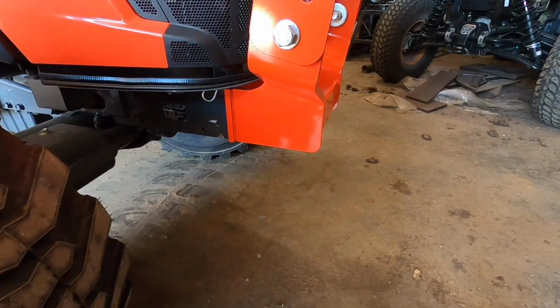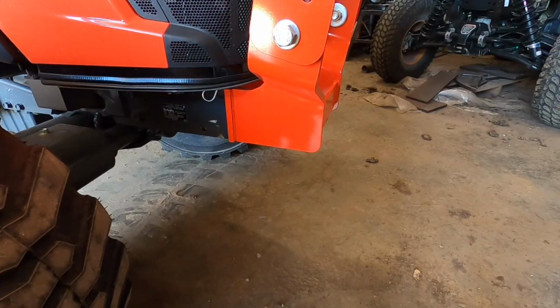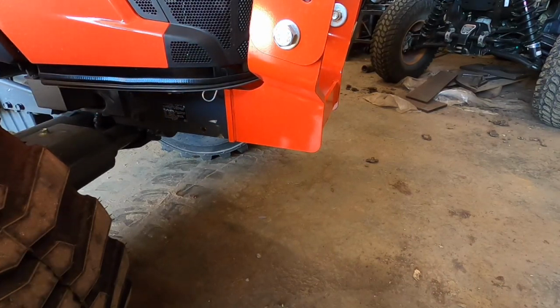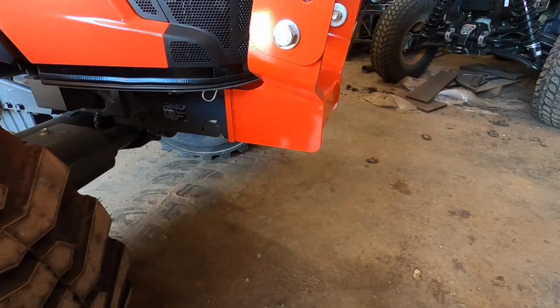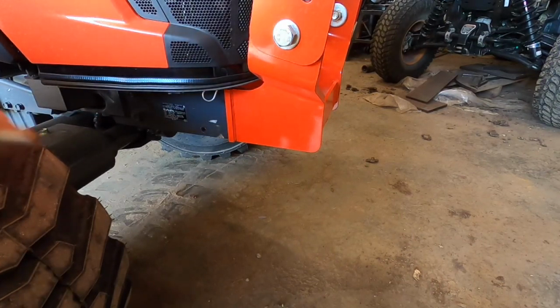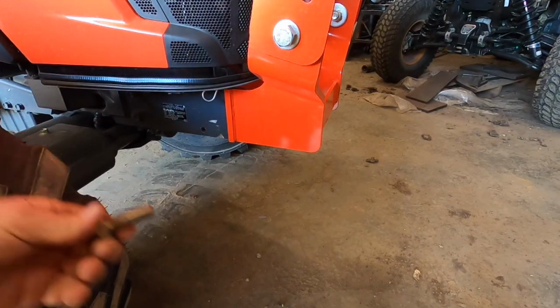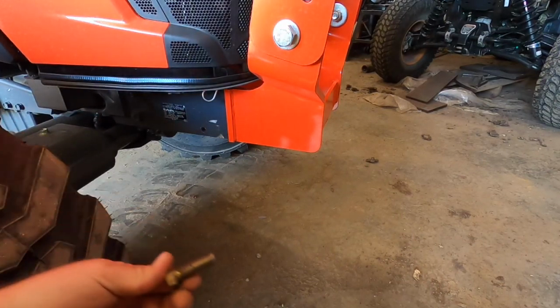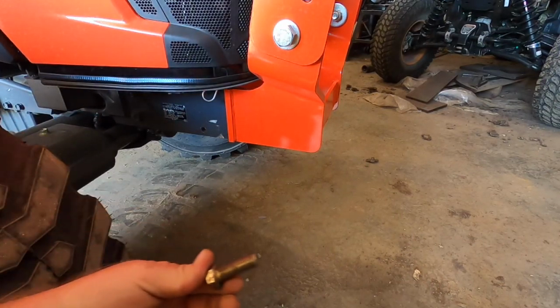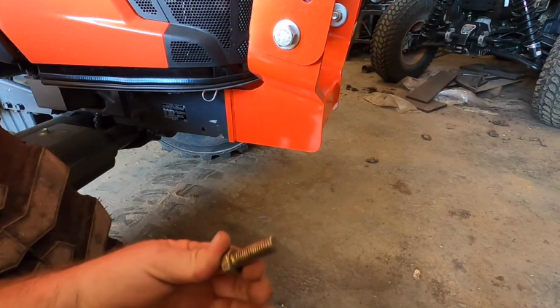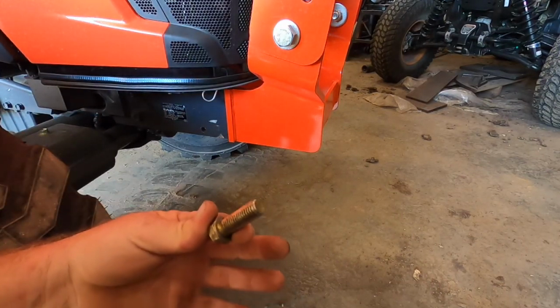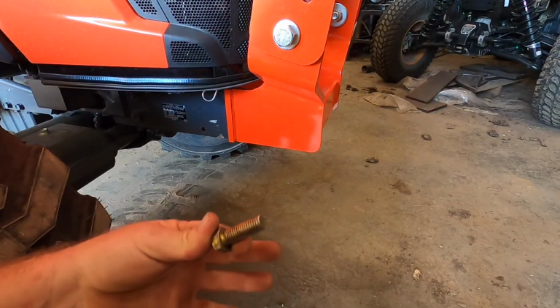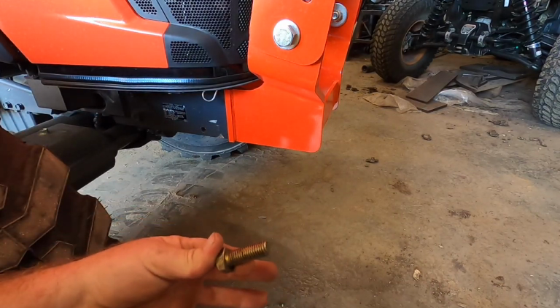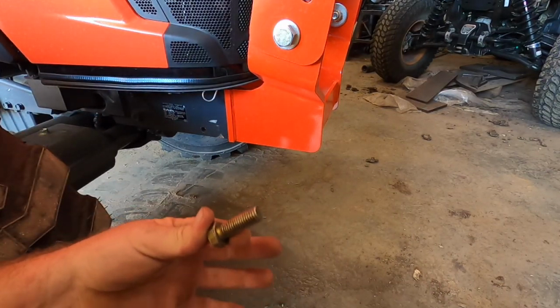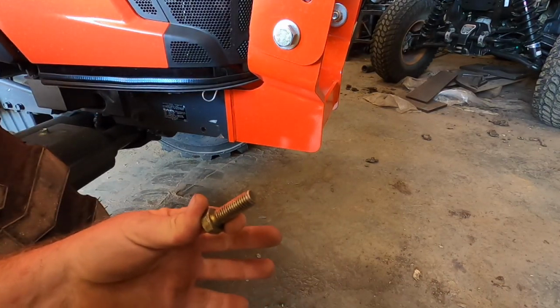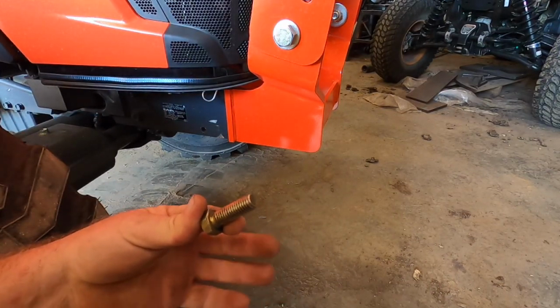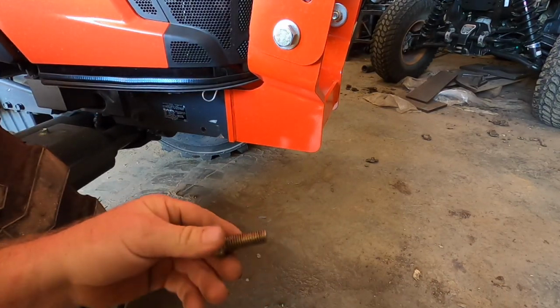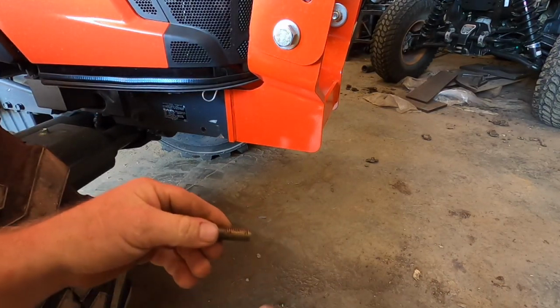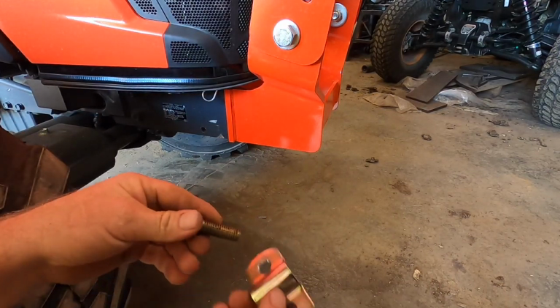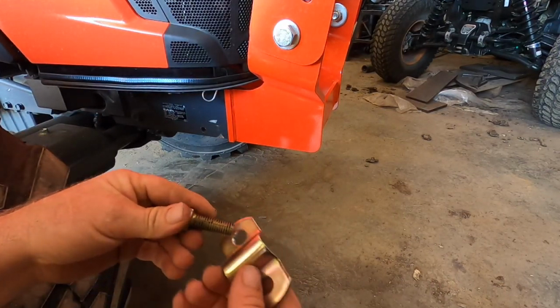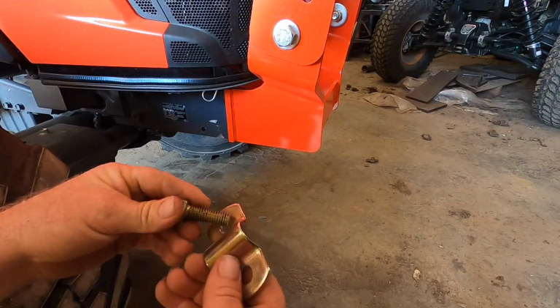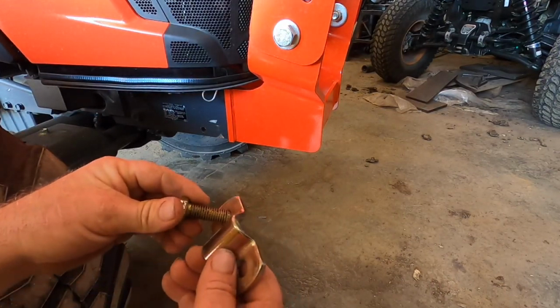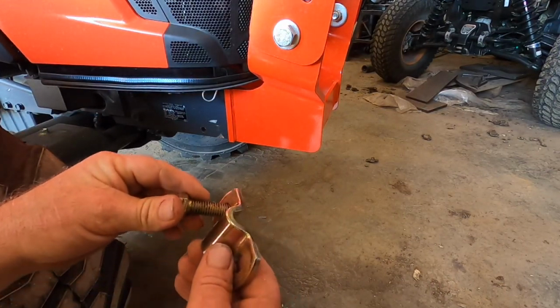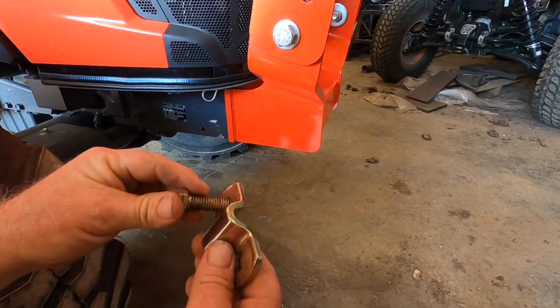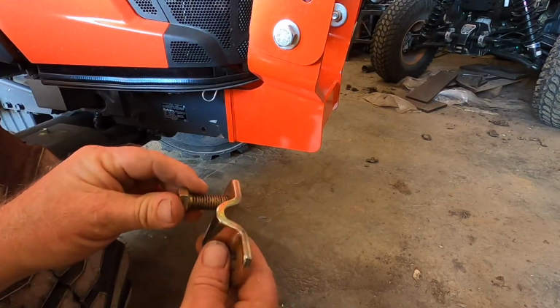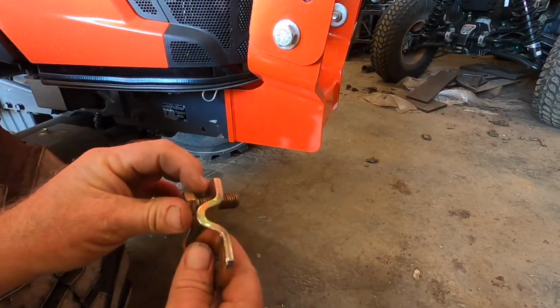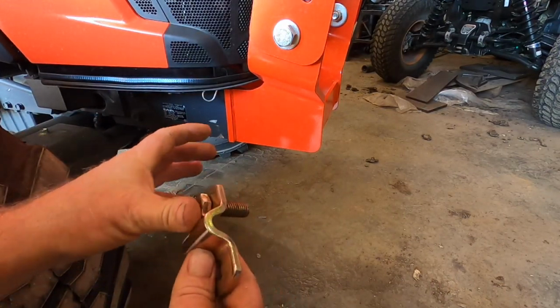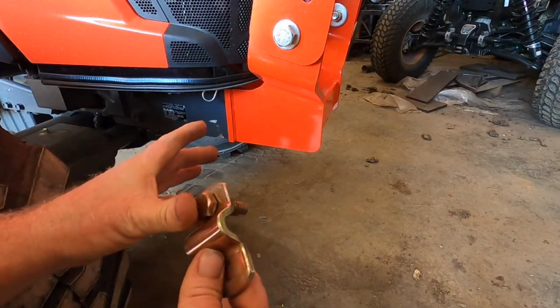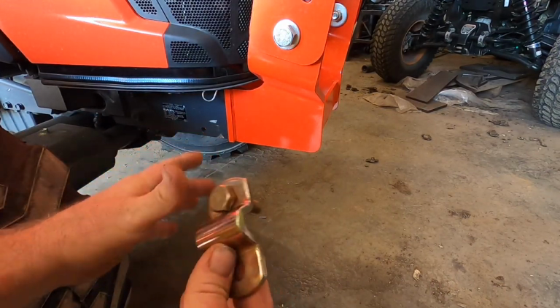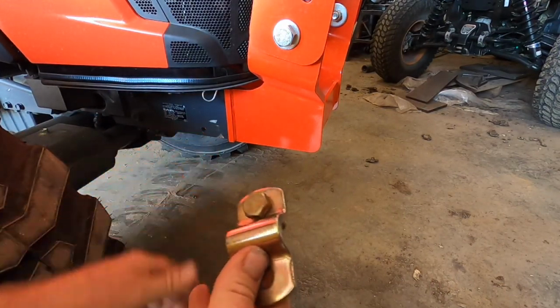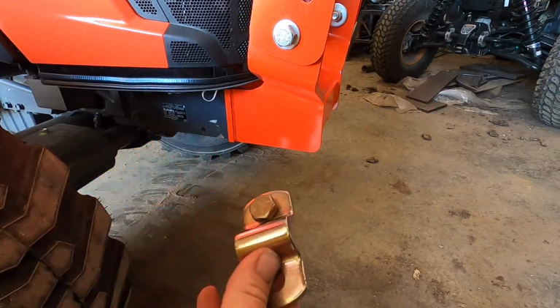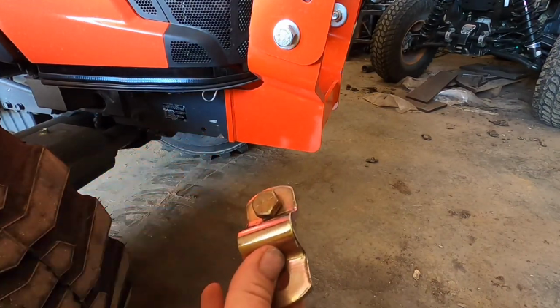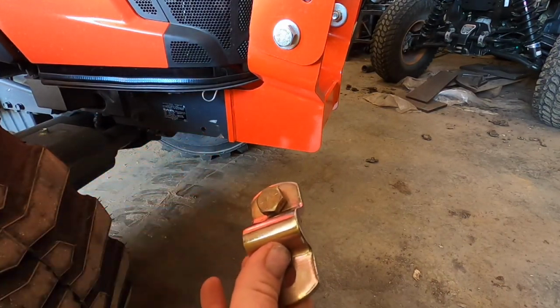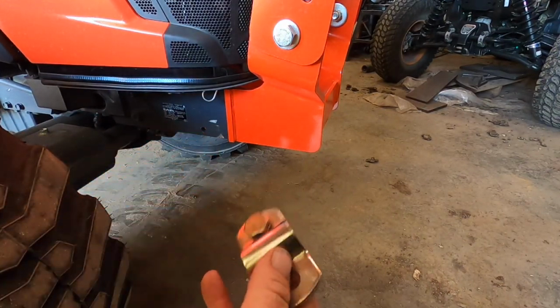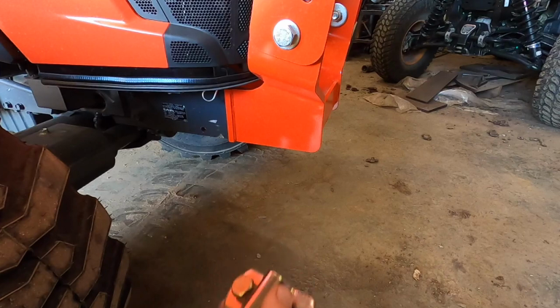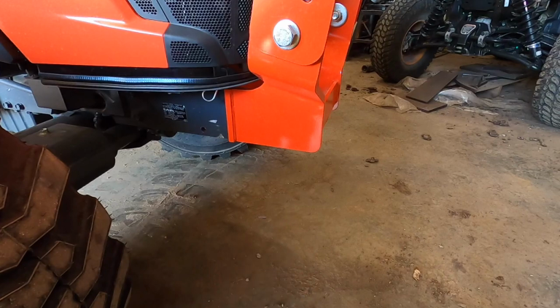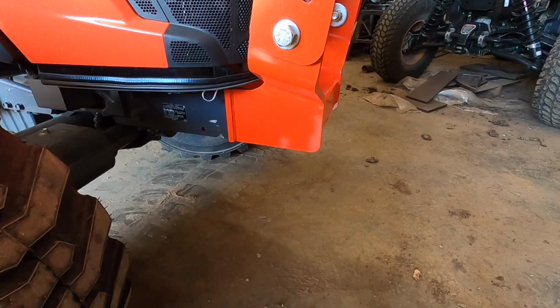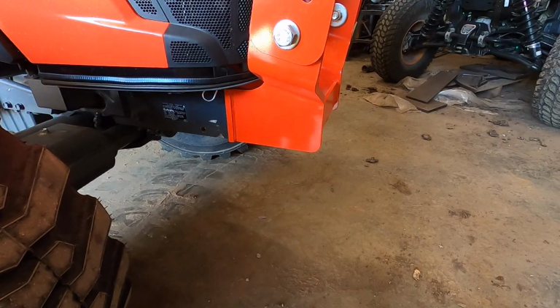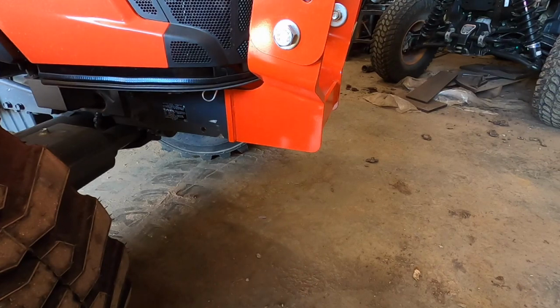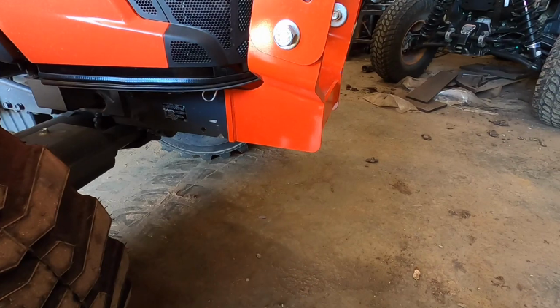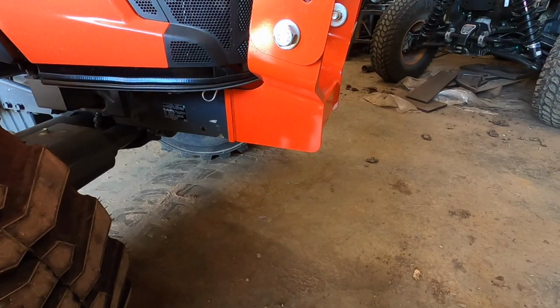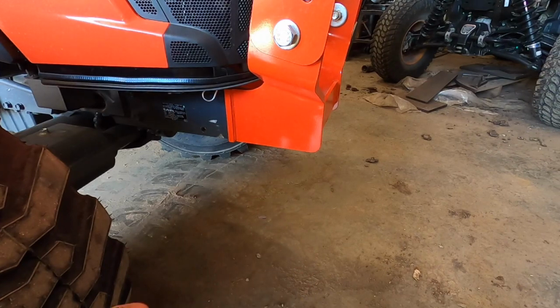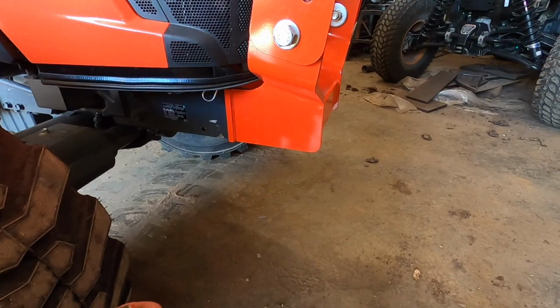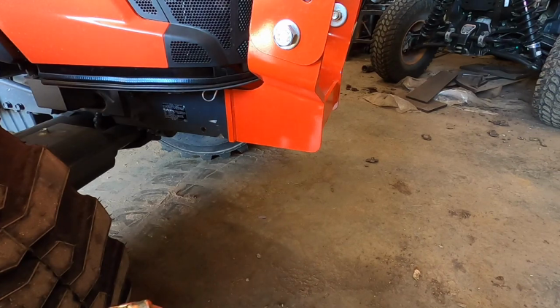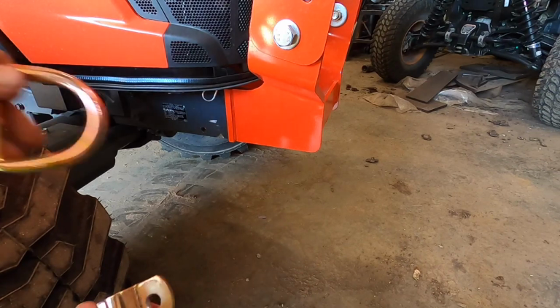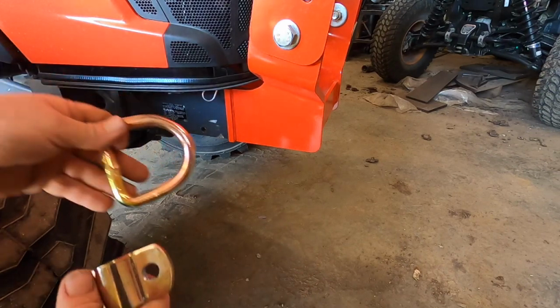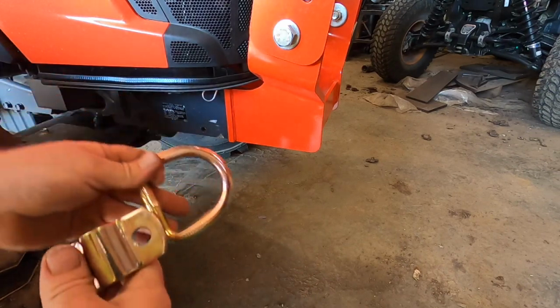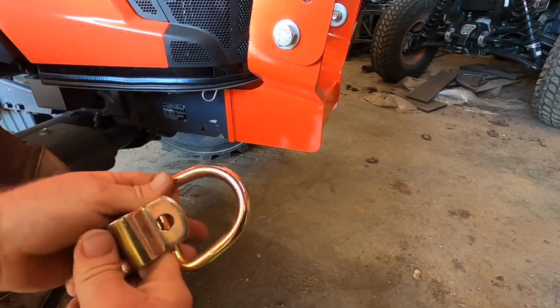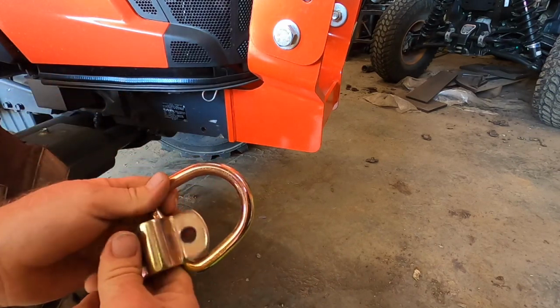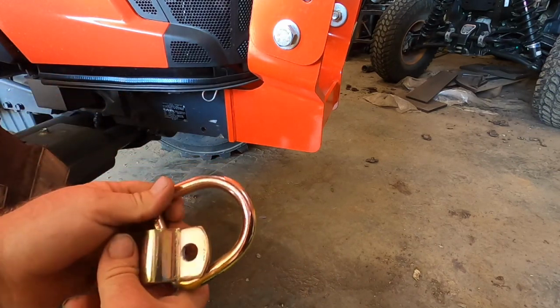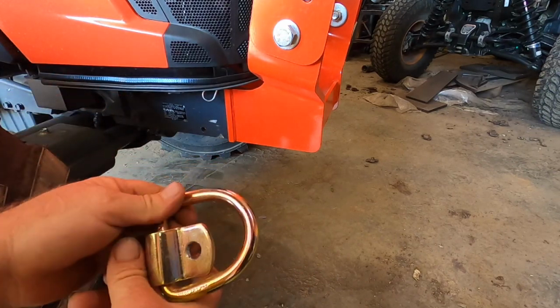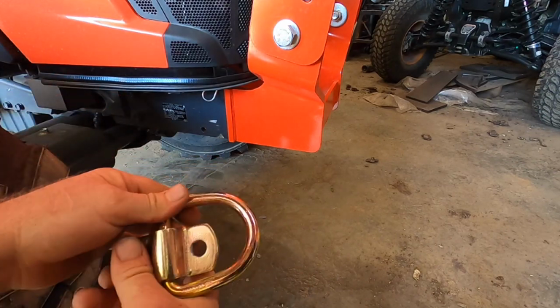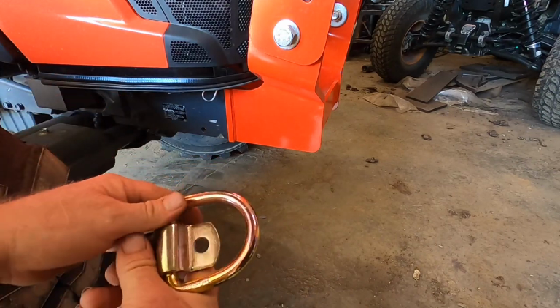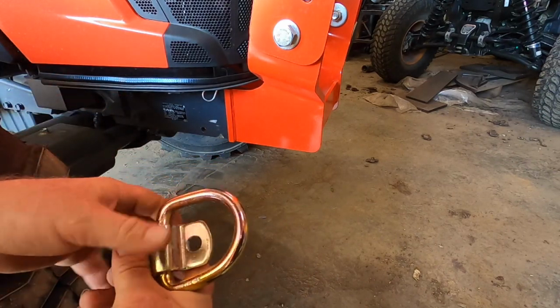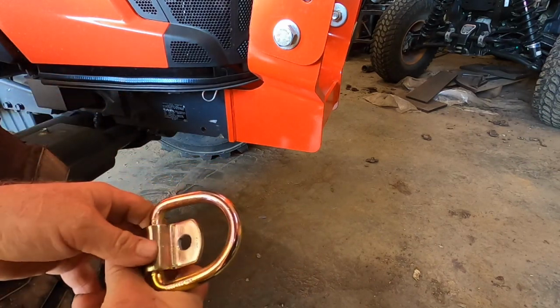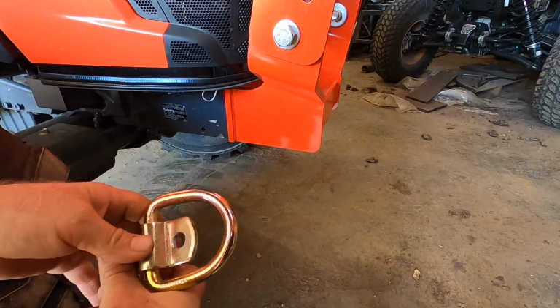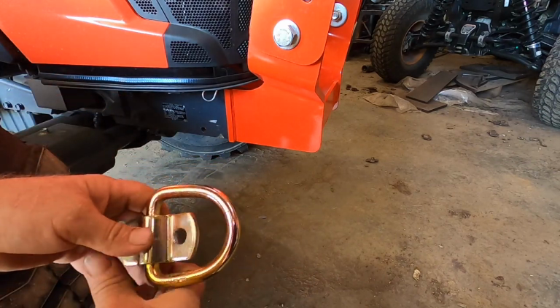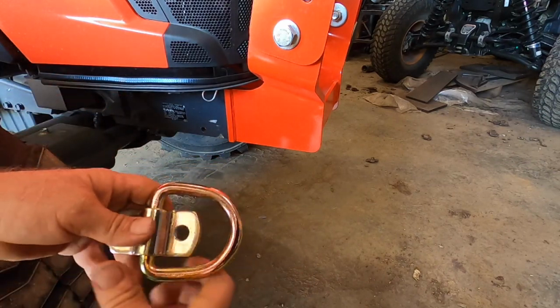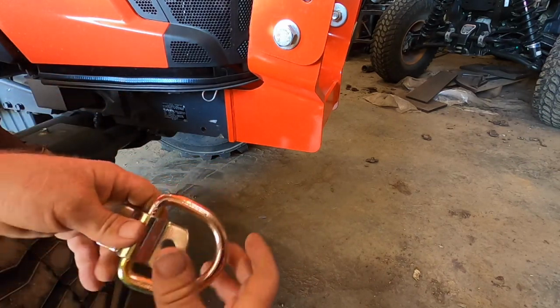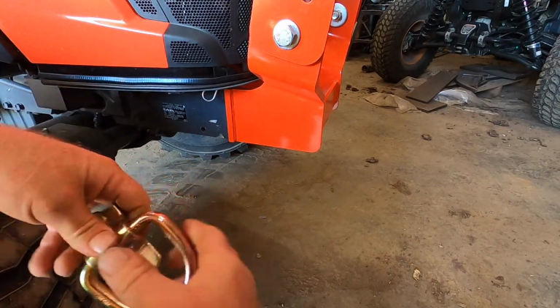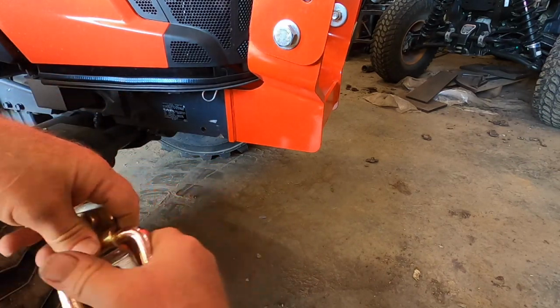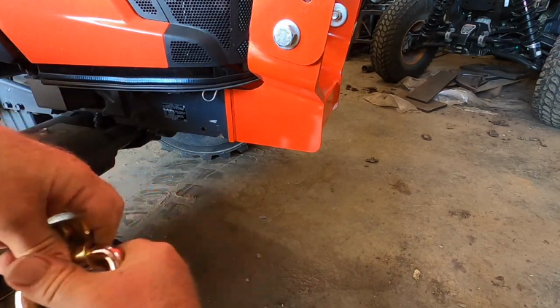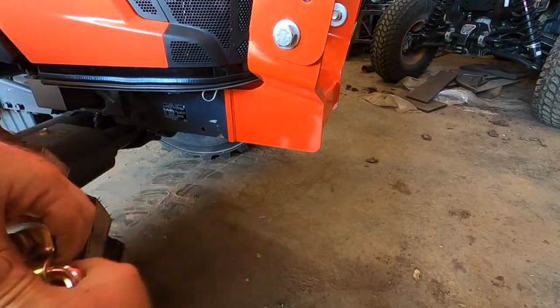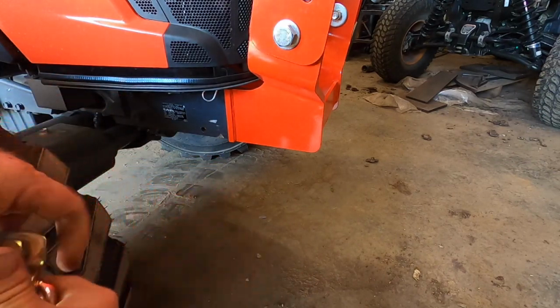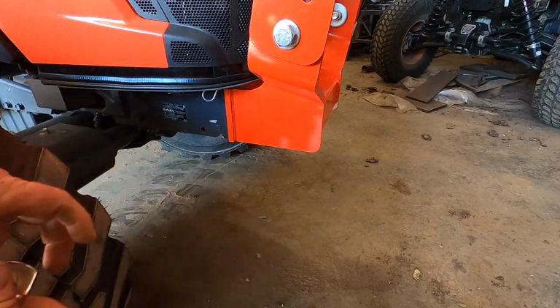I've got my half-inch grade 8 bolt, it goes right into the hole, and then I put my D-ring on it.